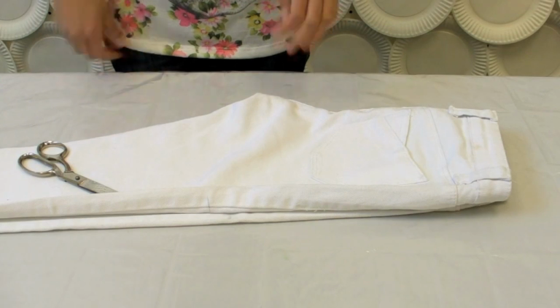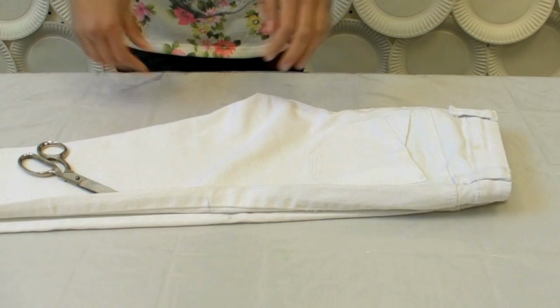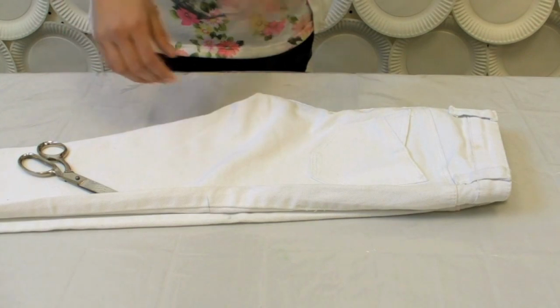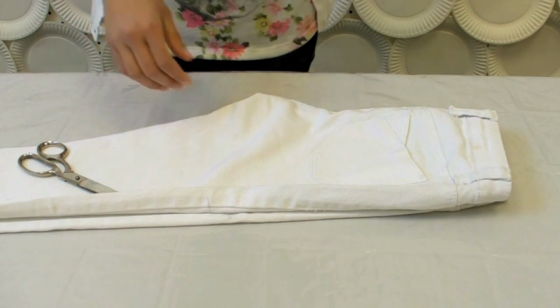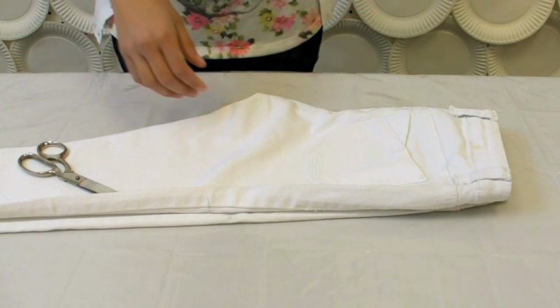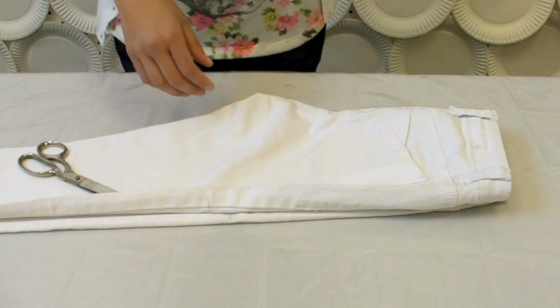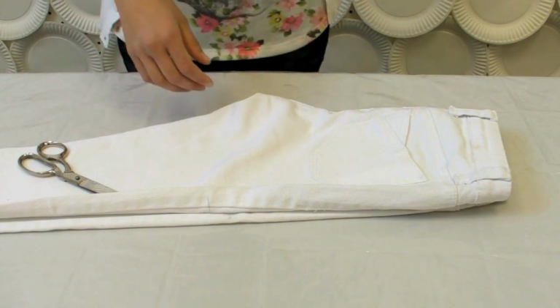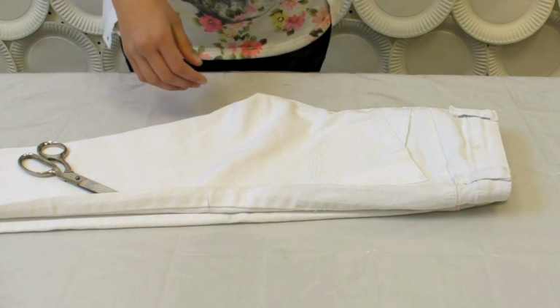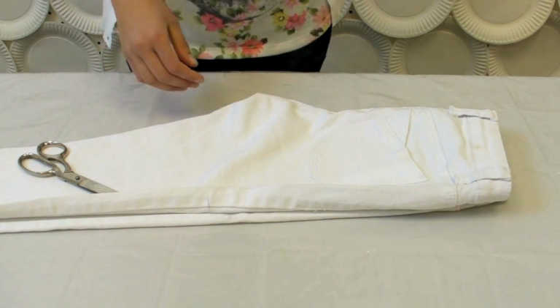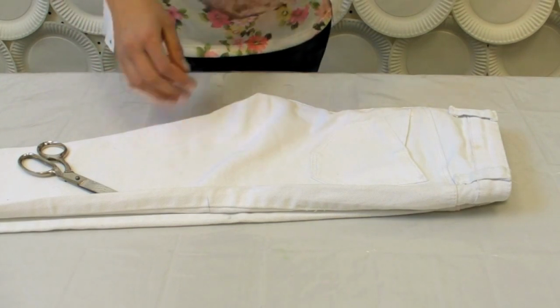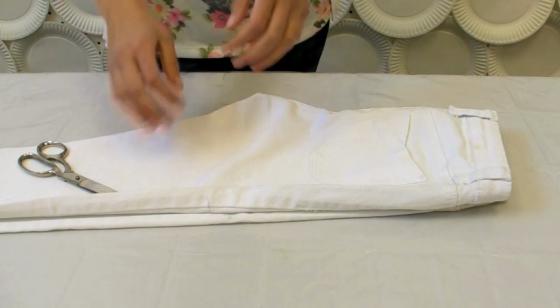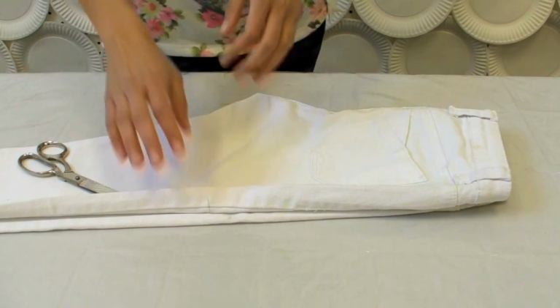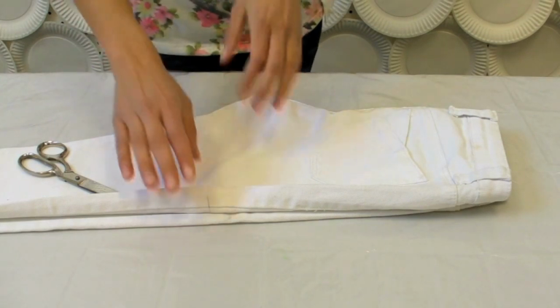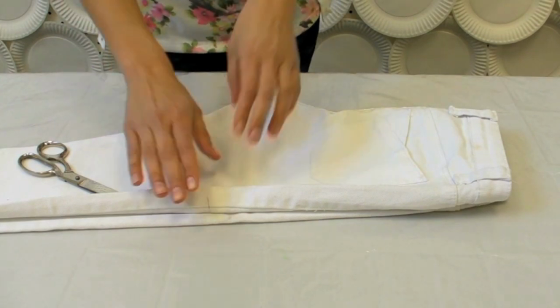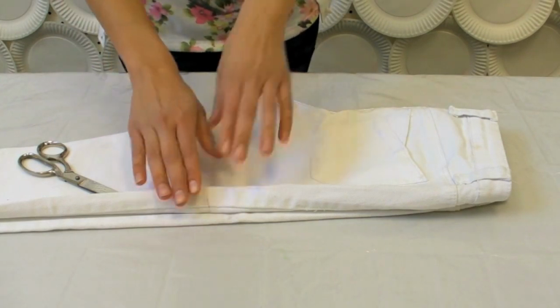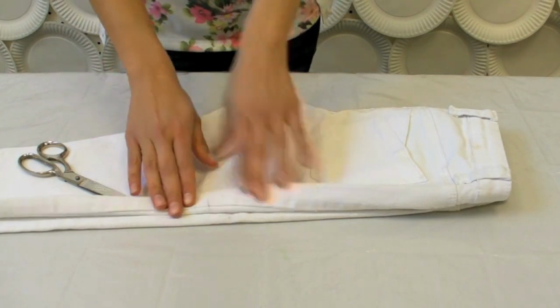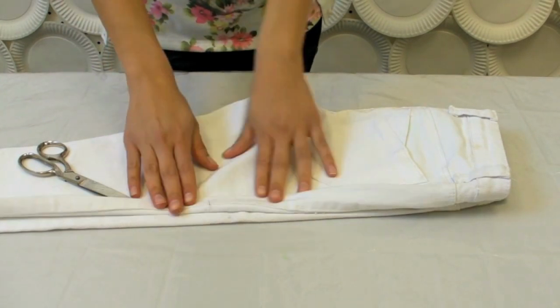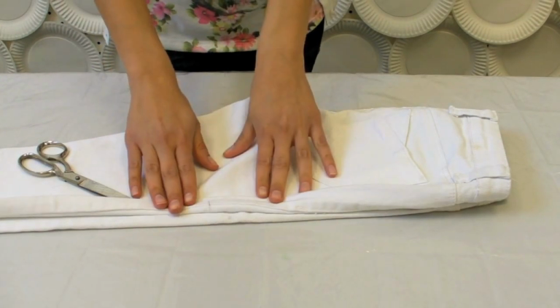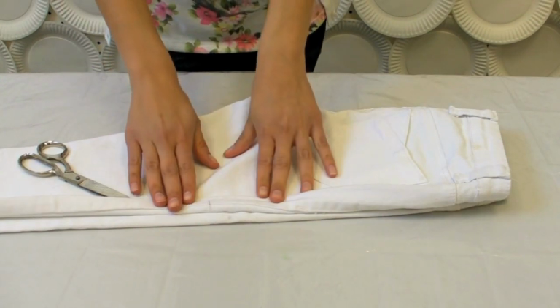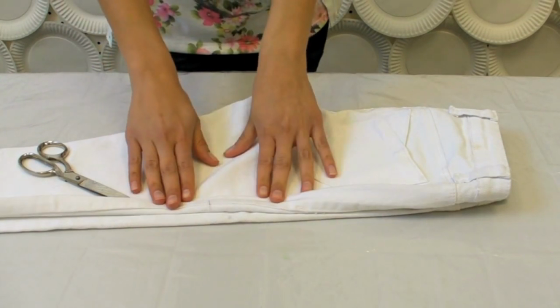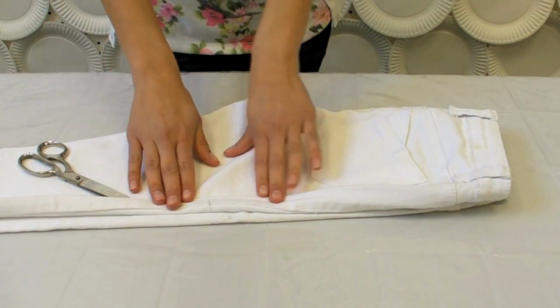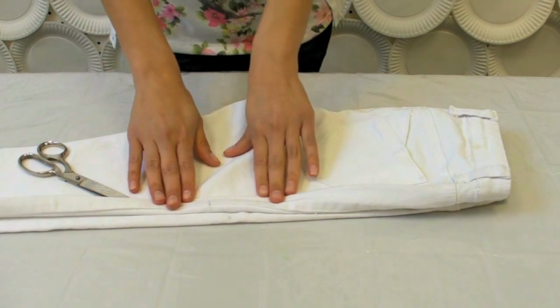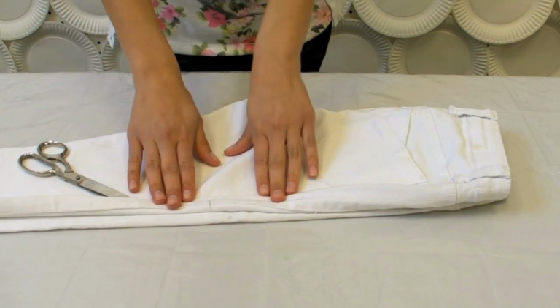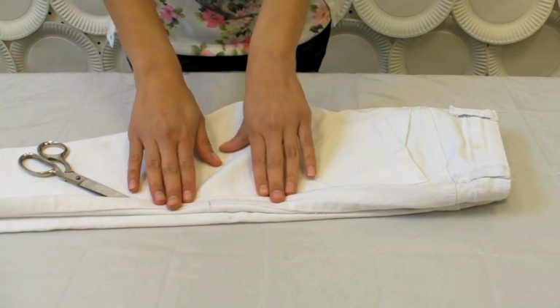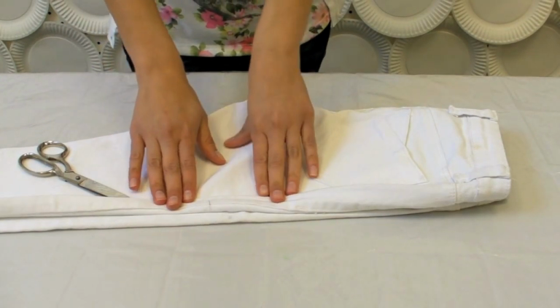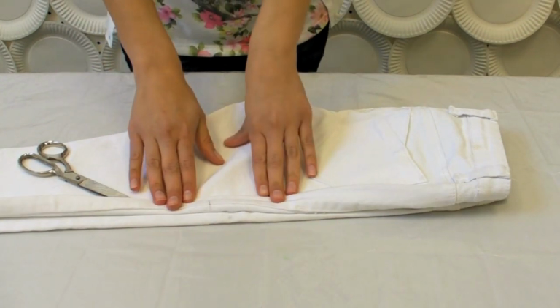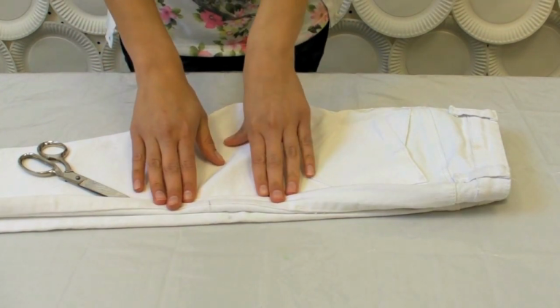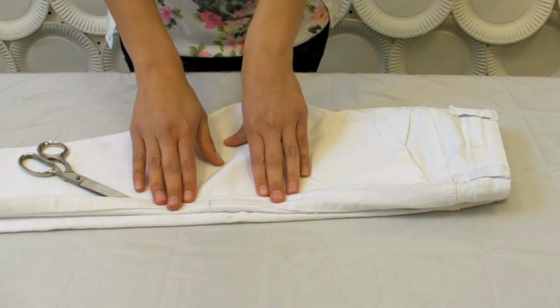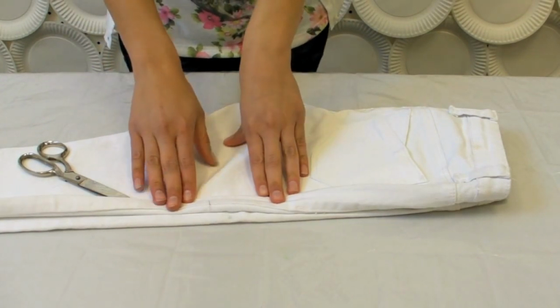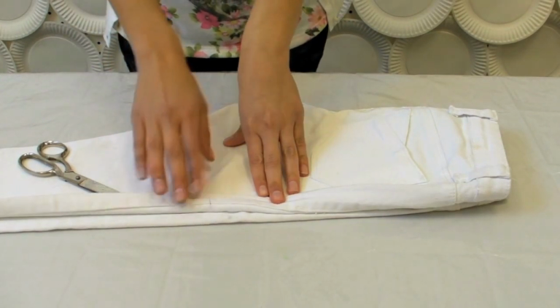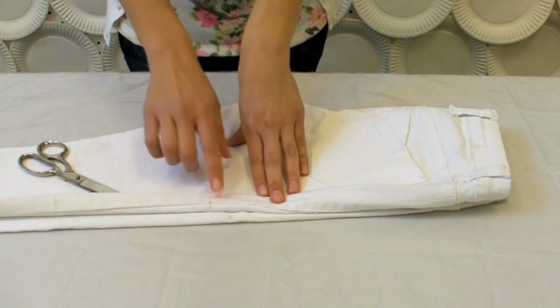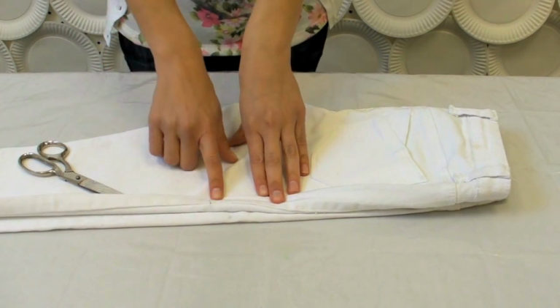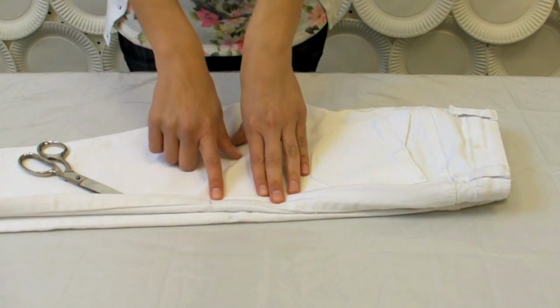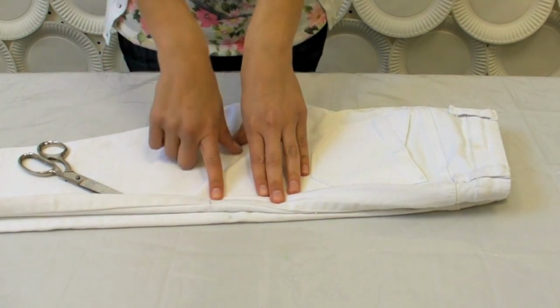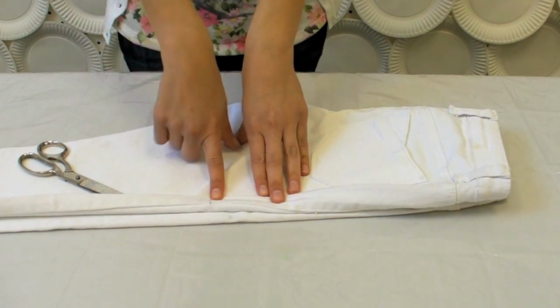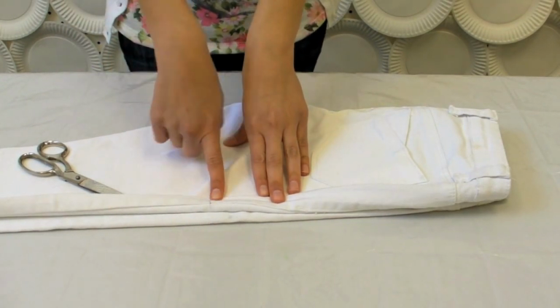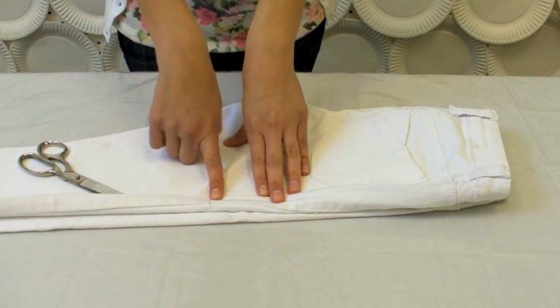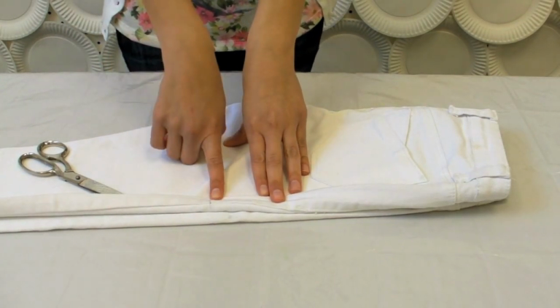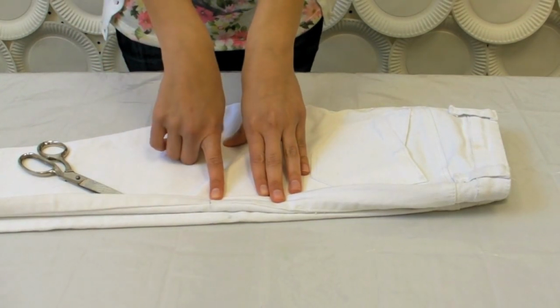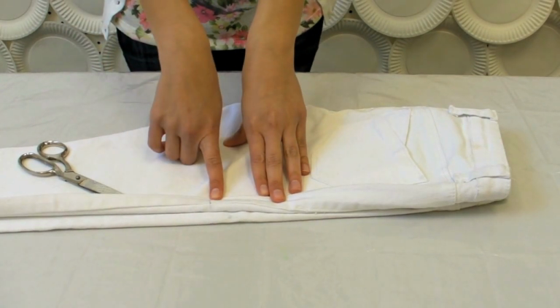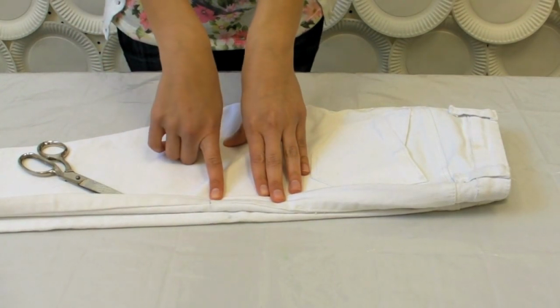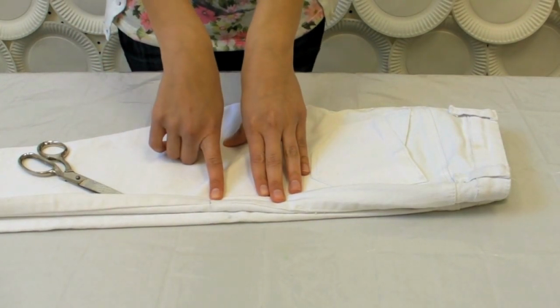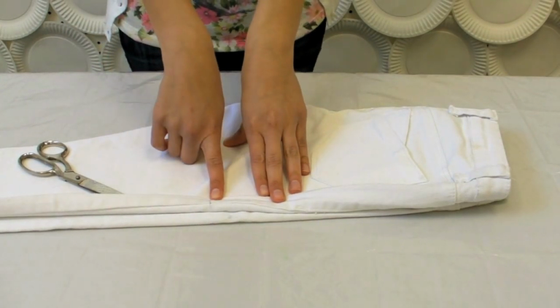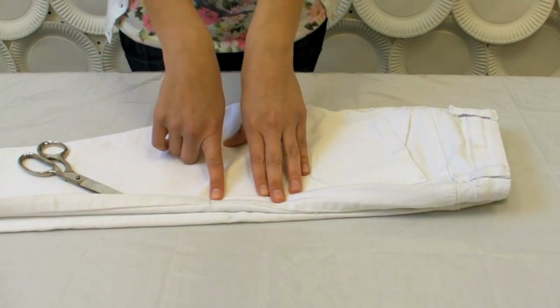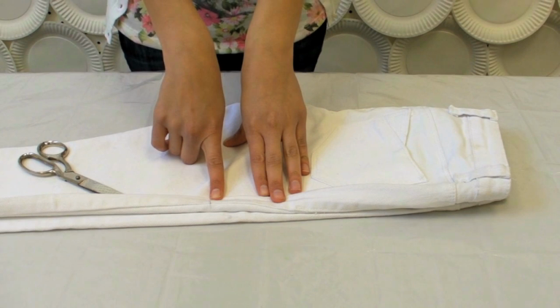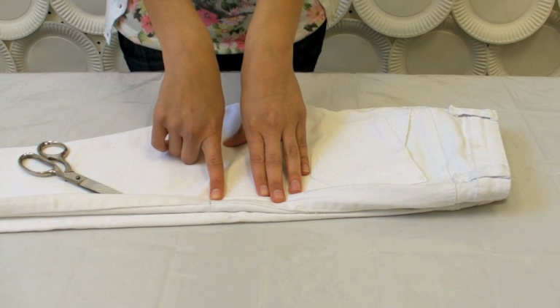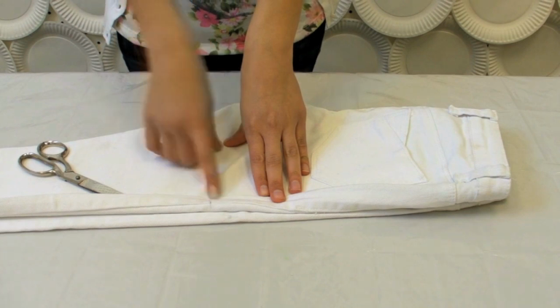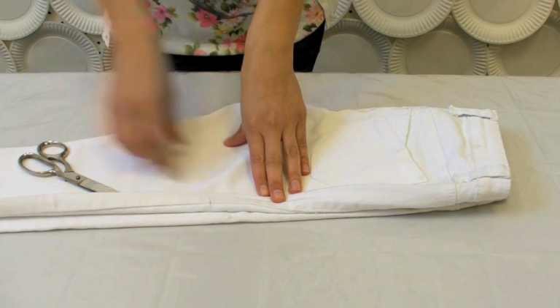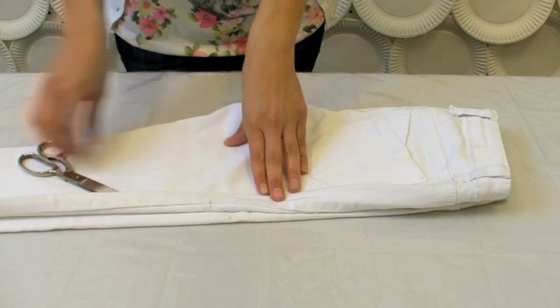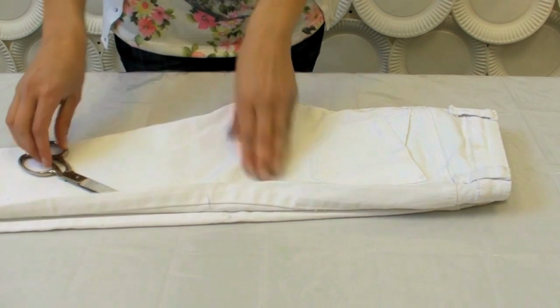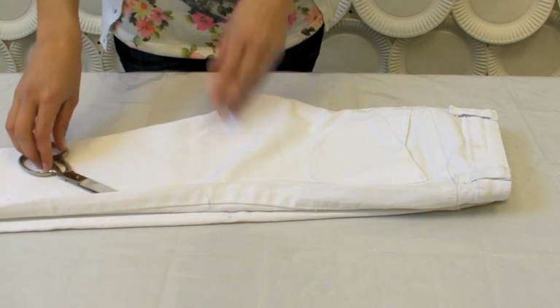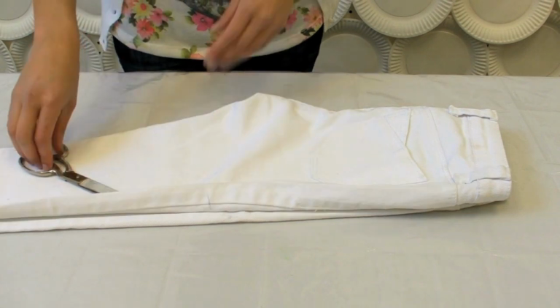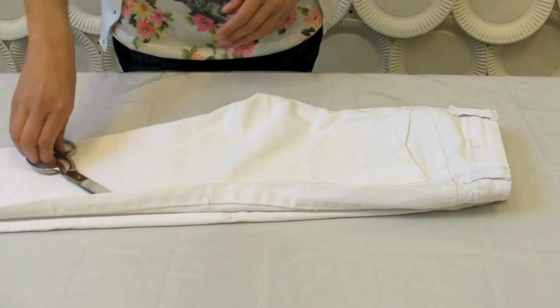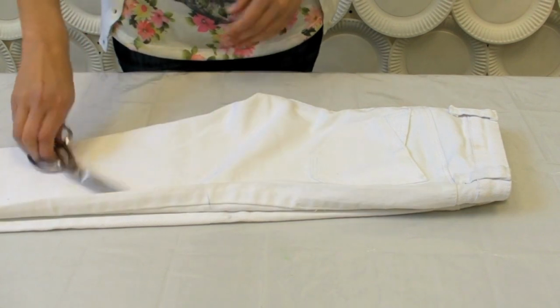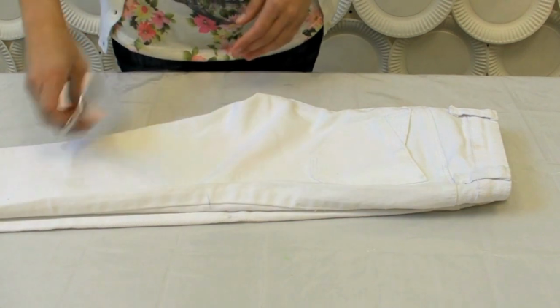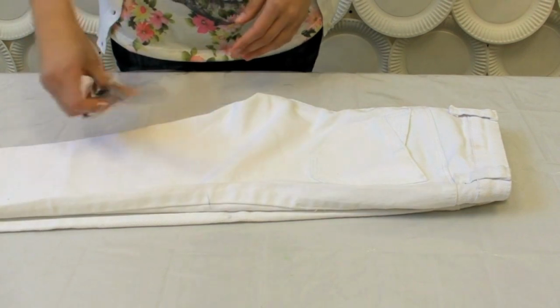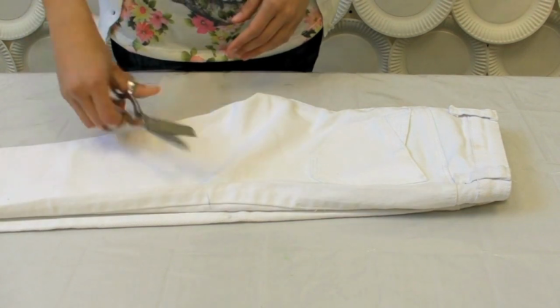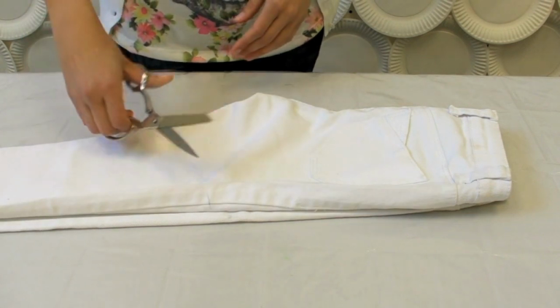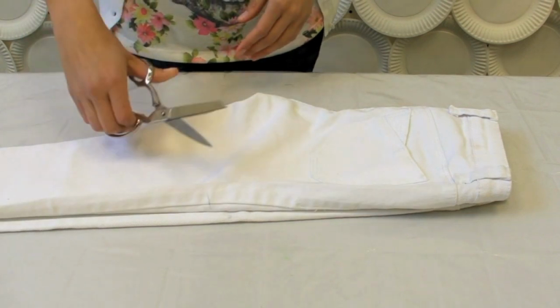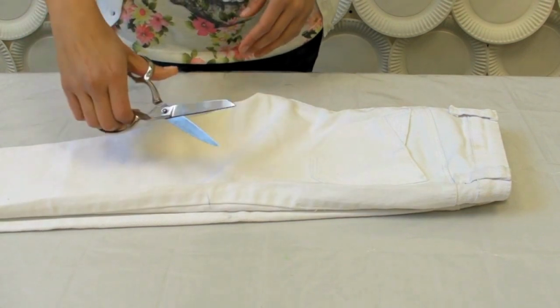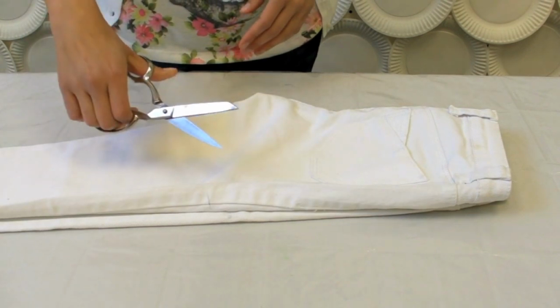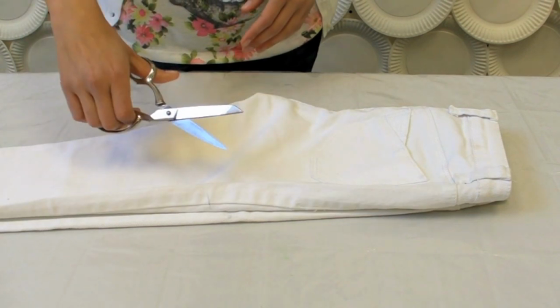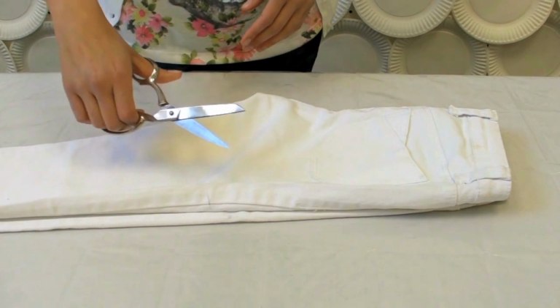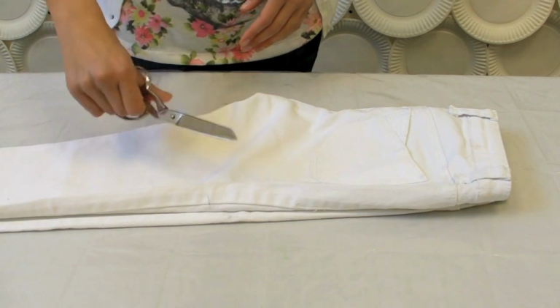Cut your shorts to the length that you want. I stood in front of a mirror and marked with a pencil the length that I wanted. Now we're ready to cut it.